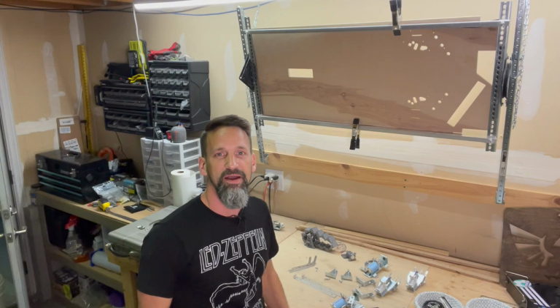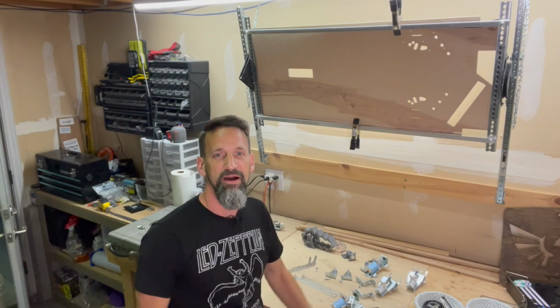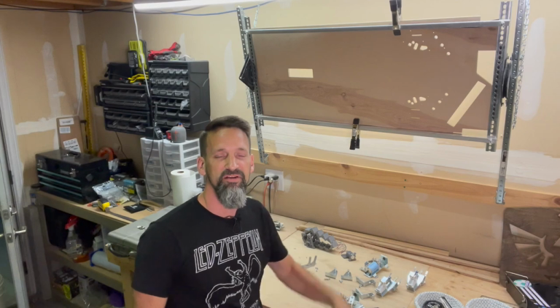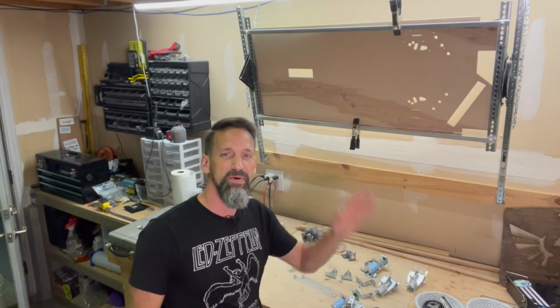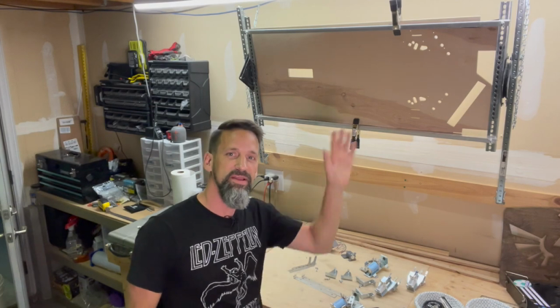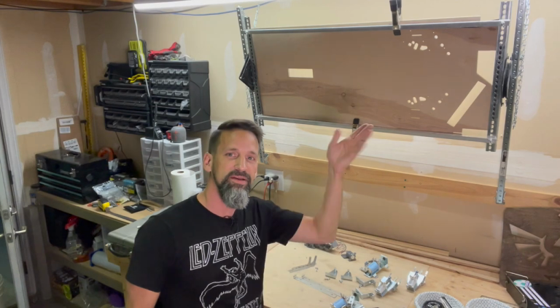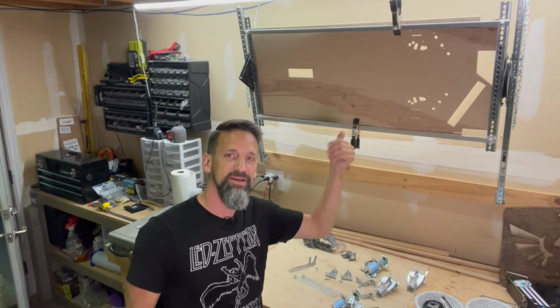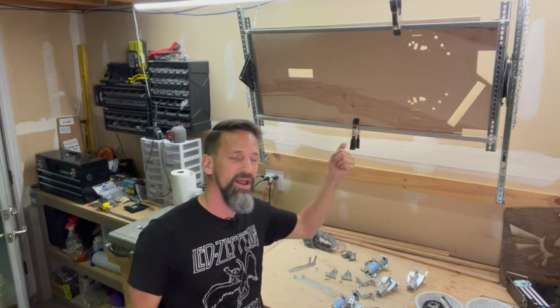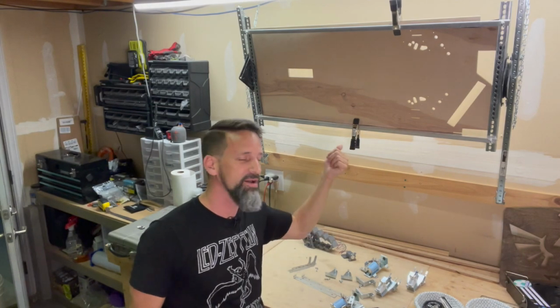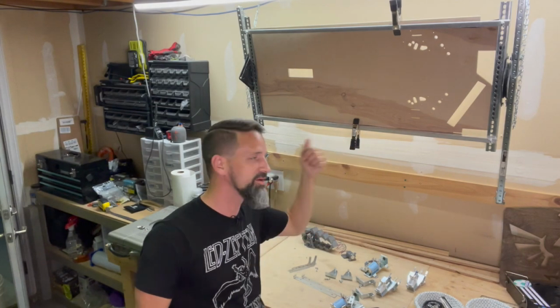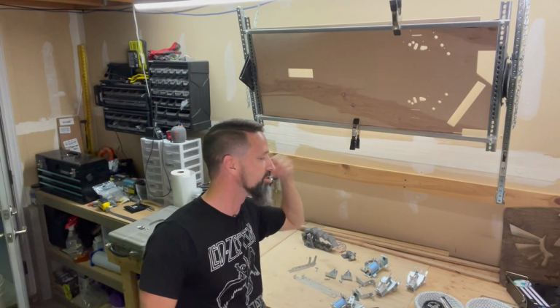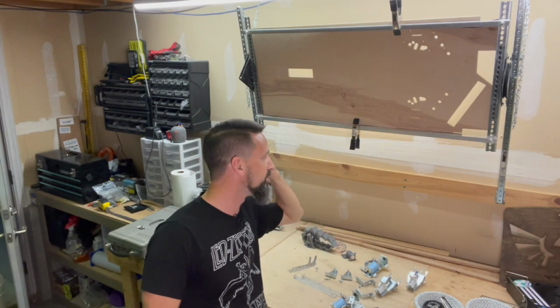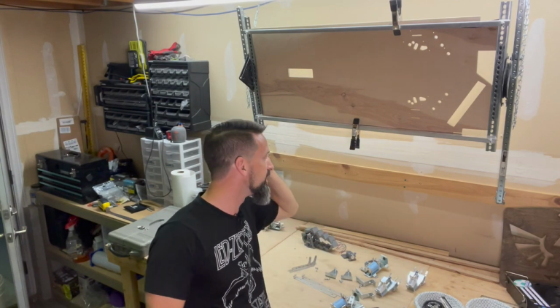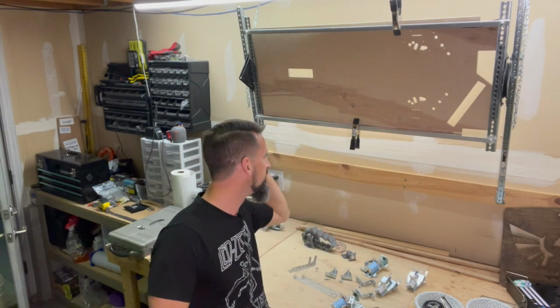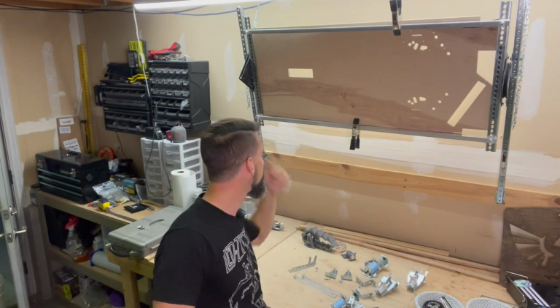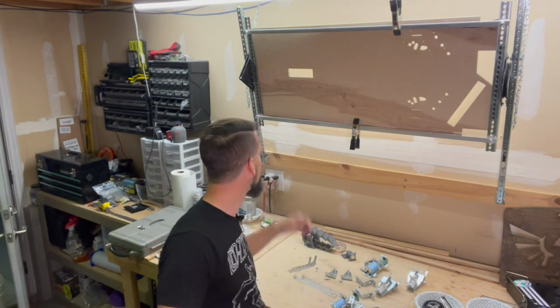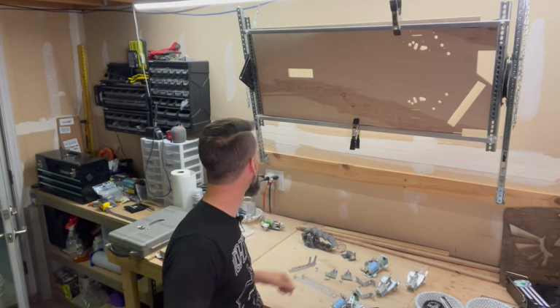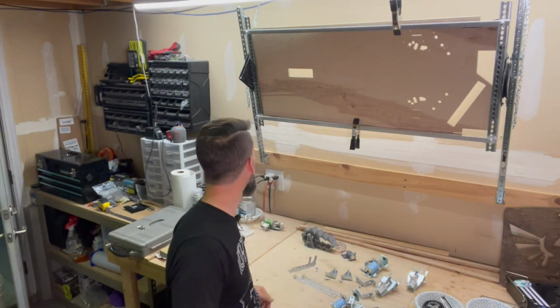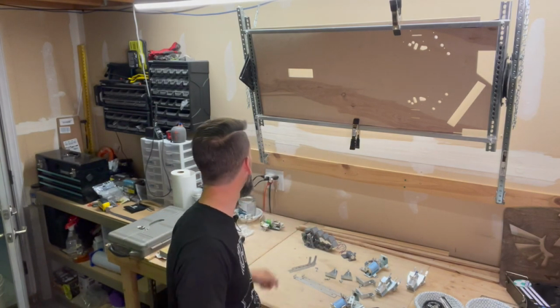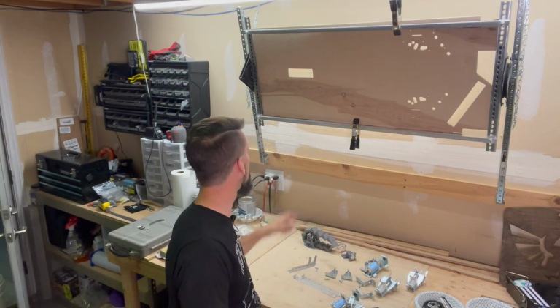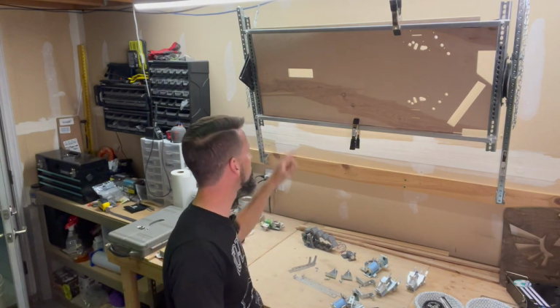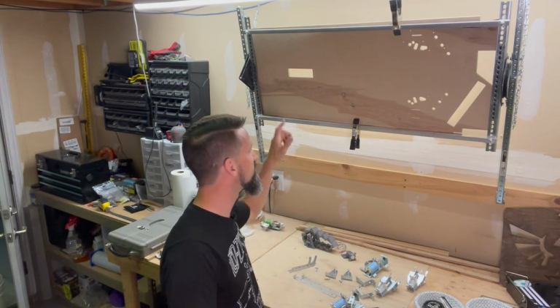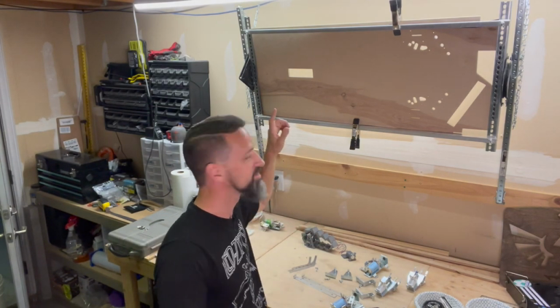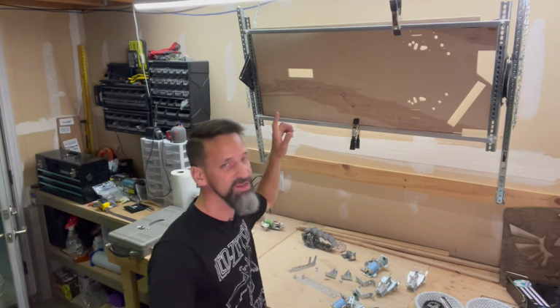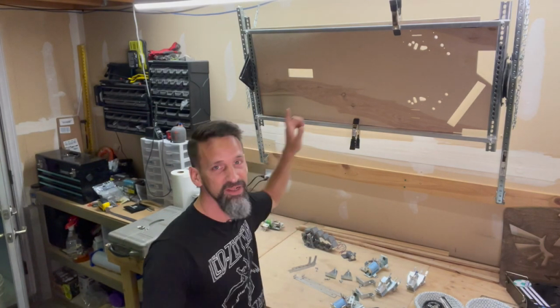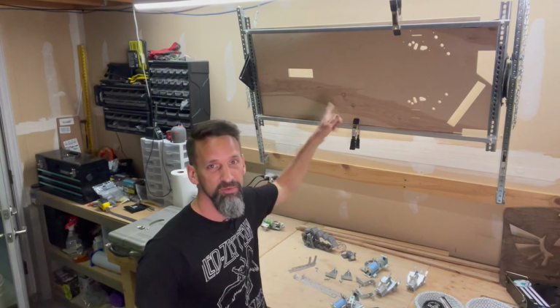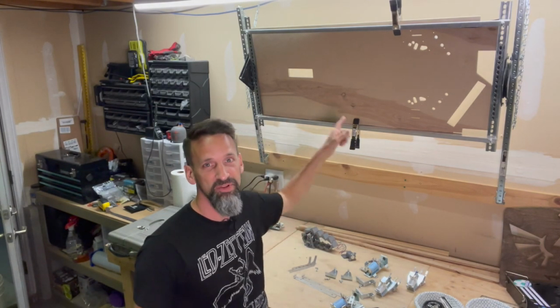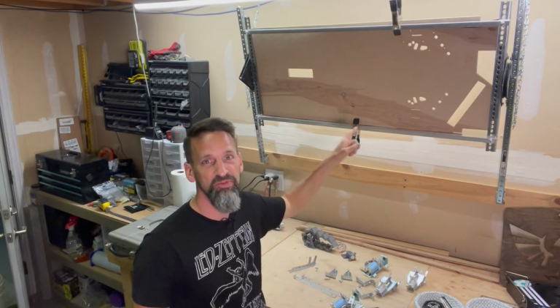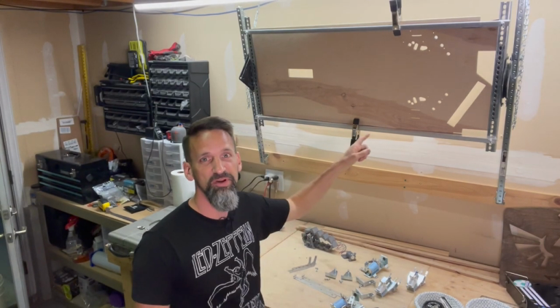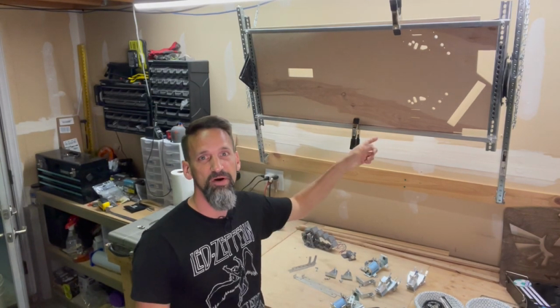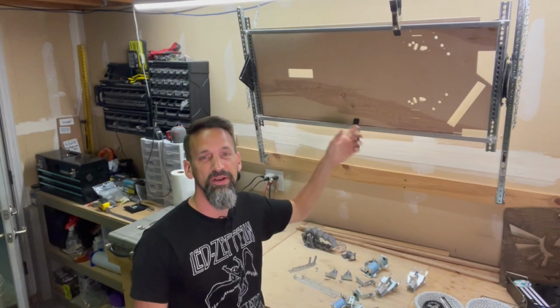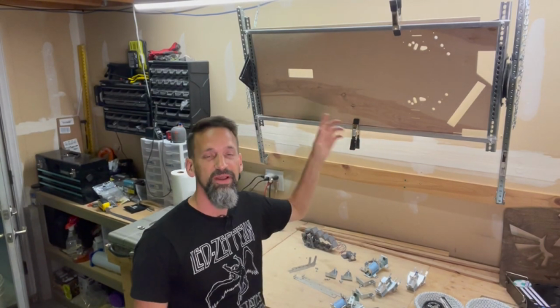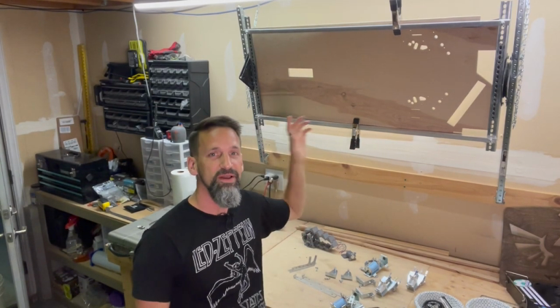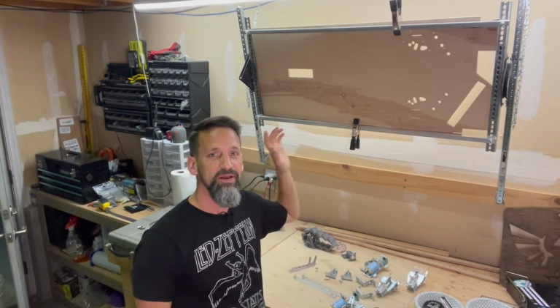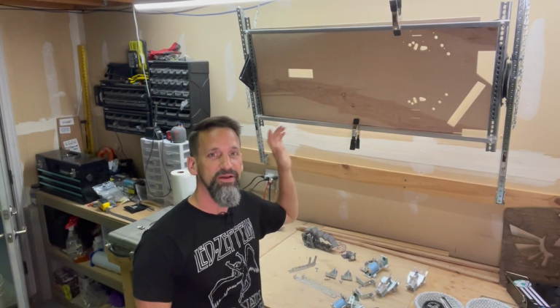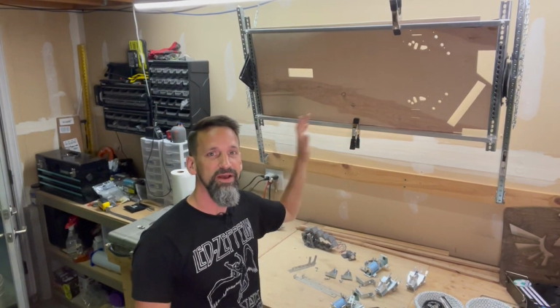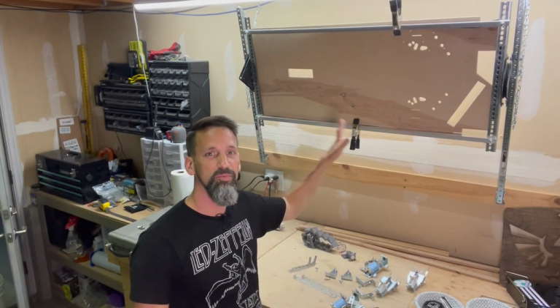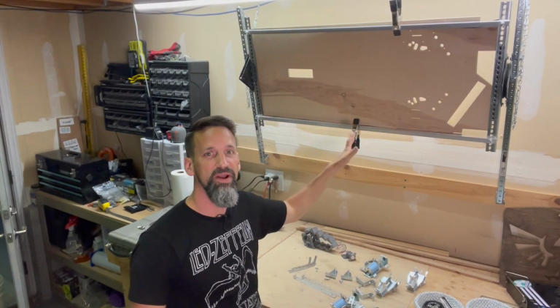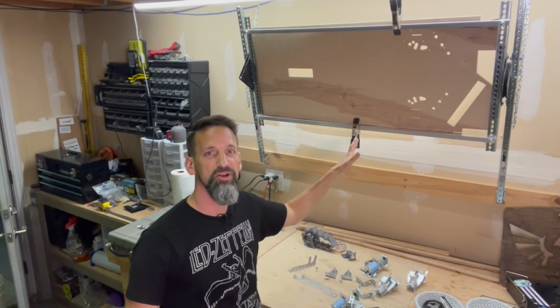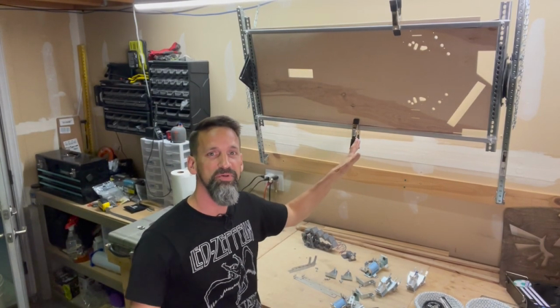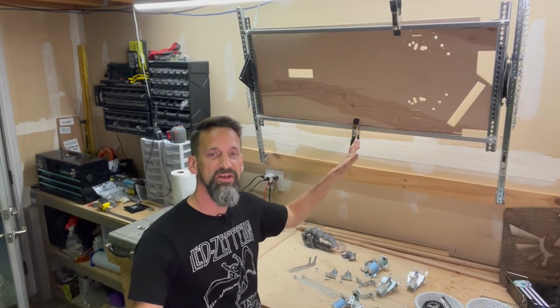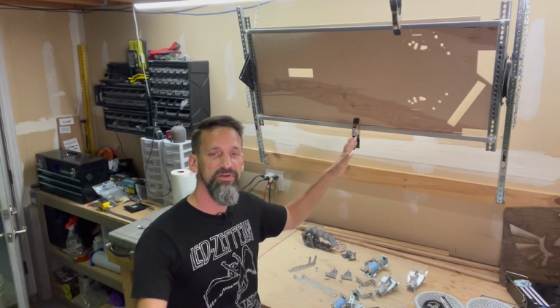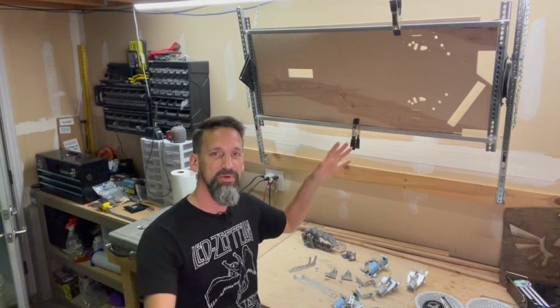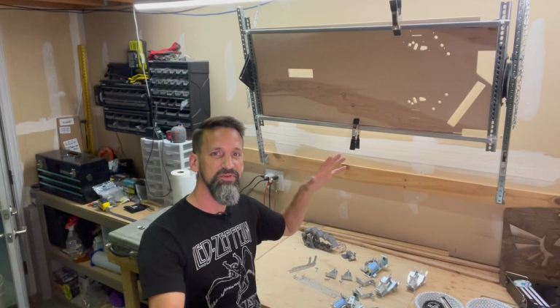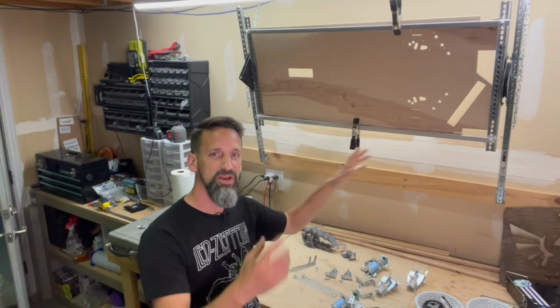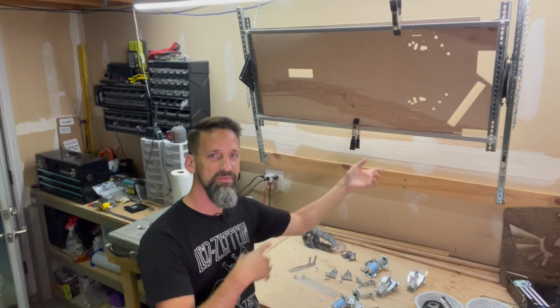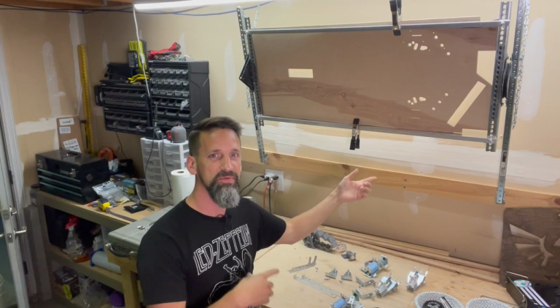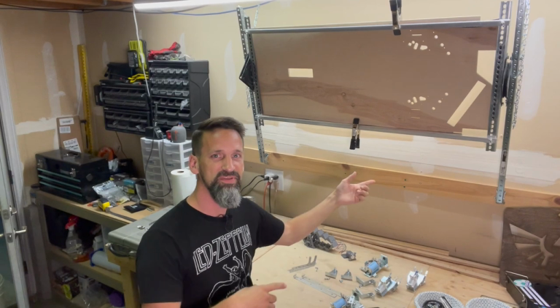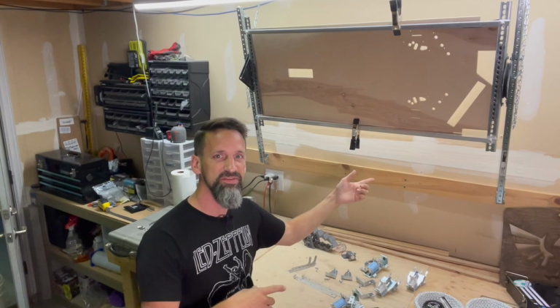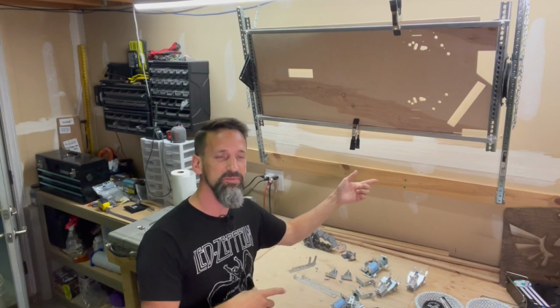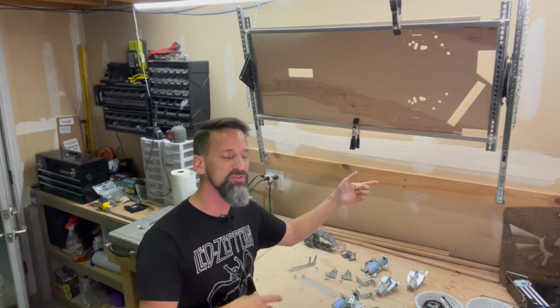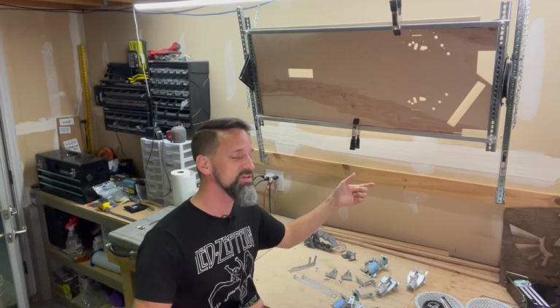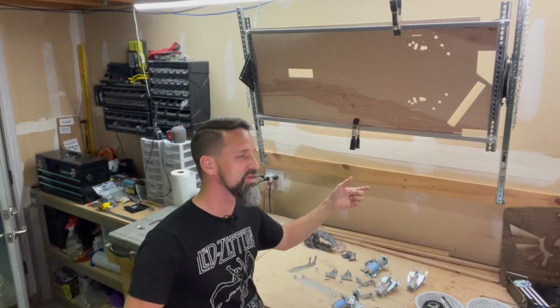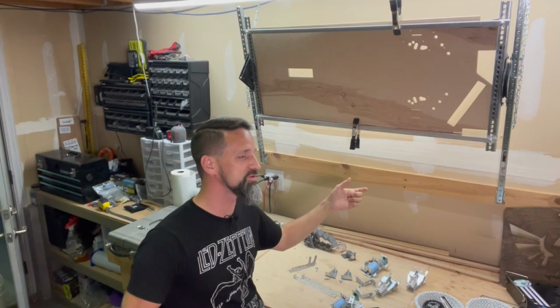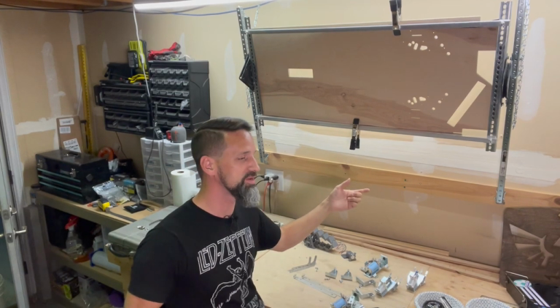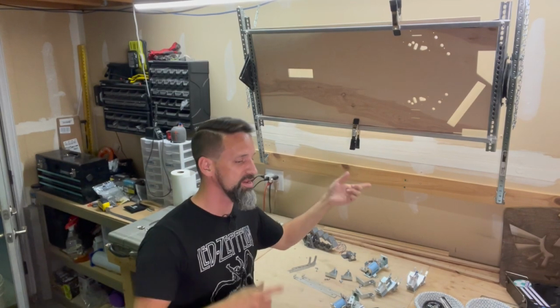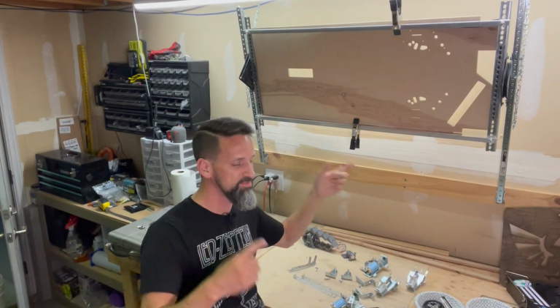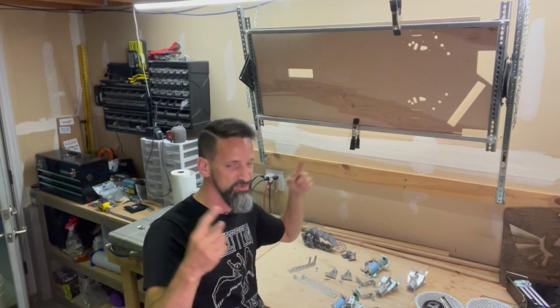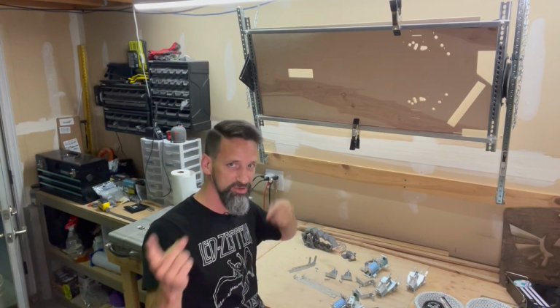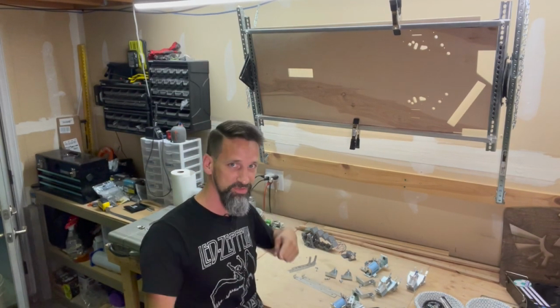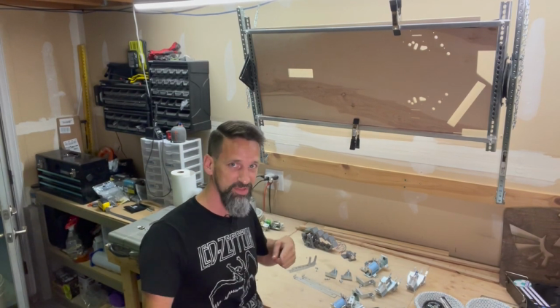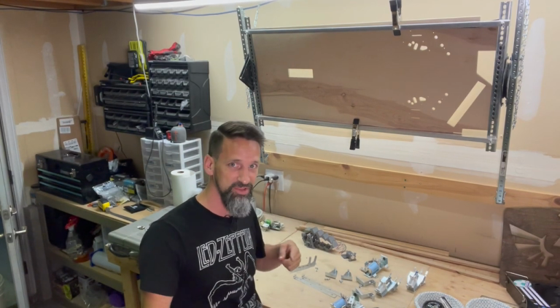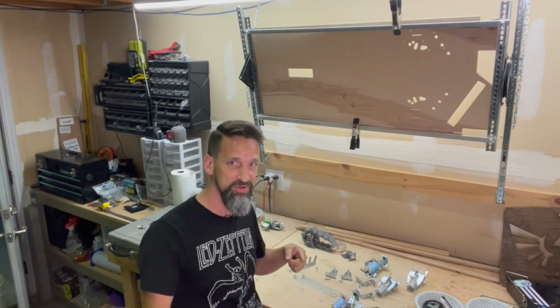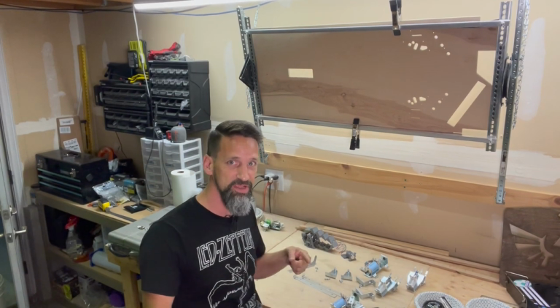All right everybody, out here in my garage, gonna get the rotisserie going. Got a brand new playfield we just cut out from the CNC machine the other day, if you checked out the last video.